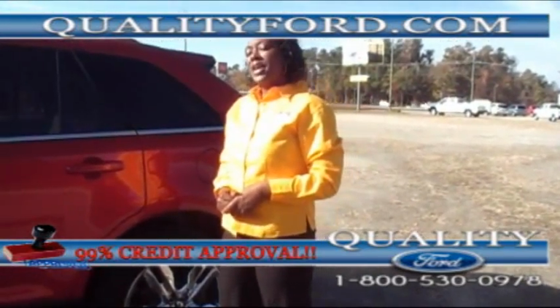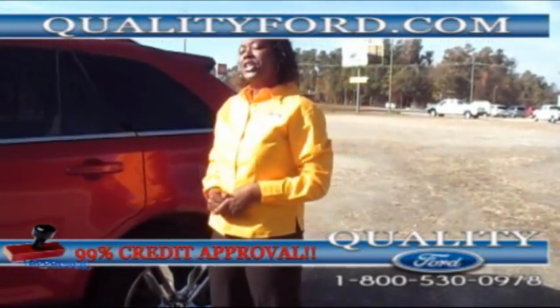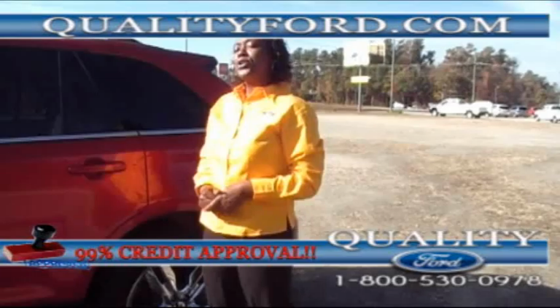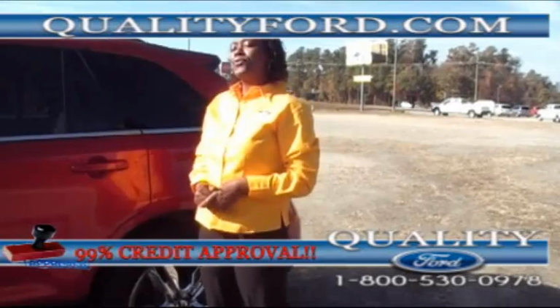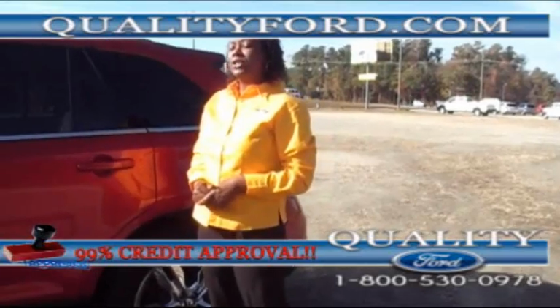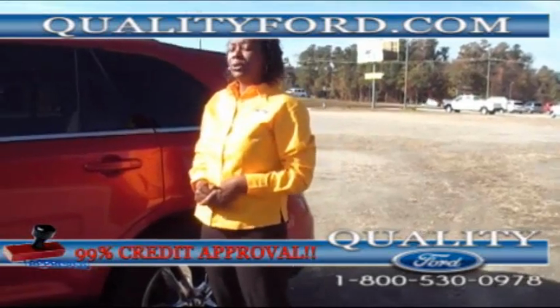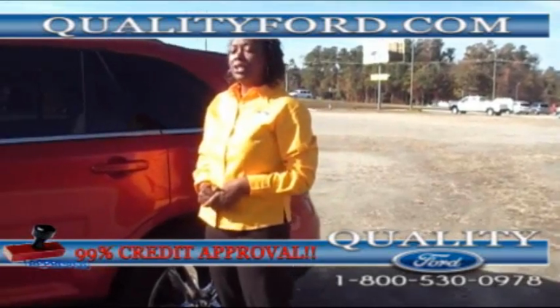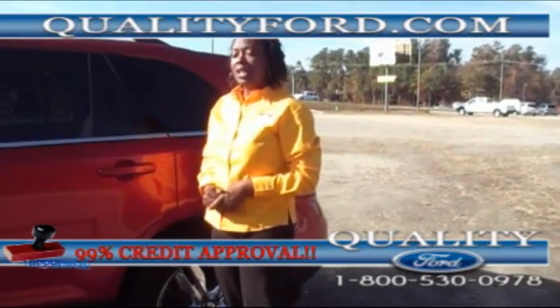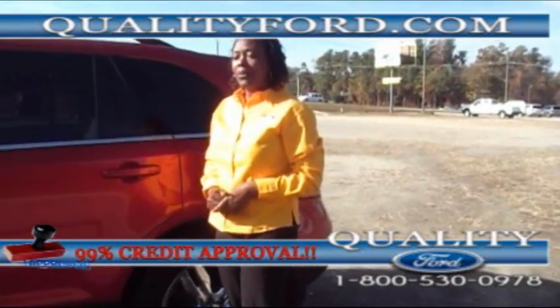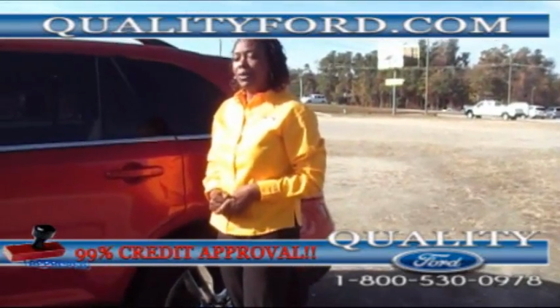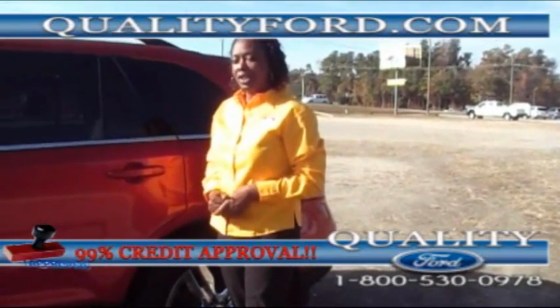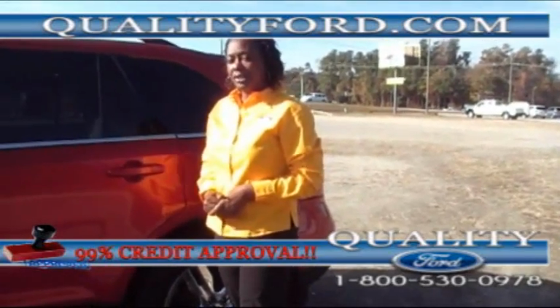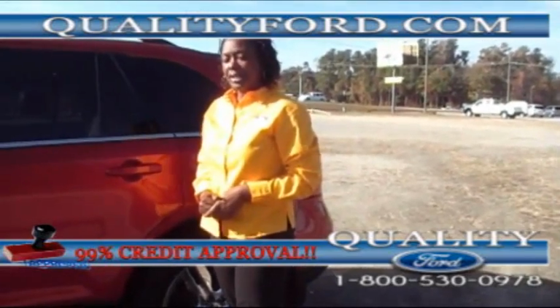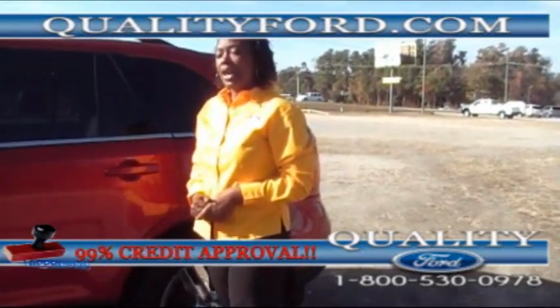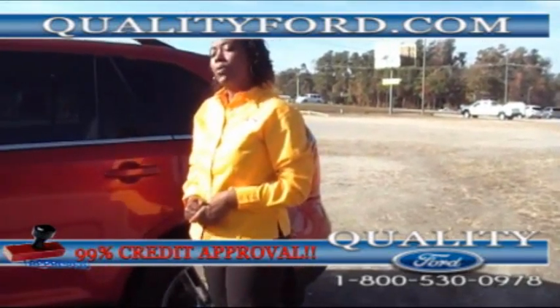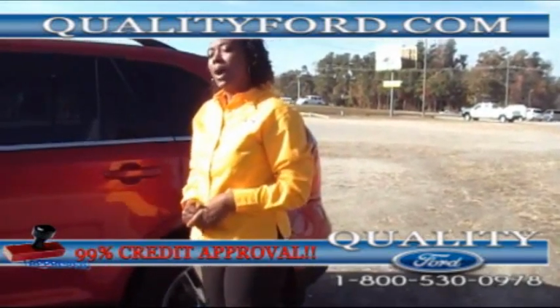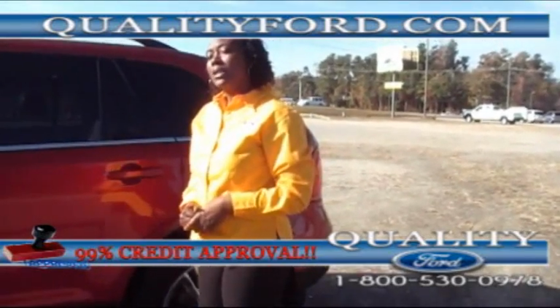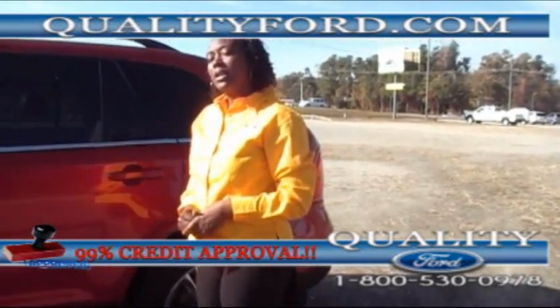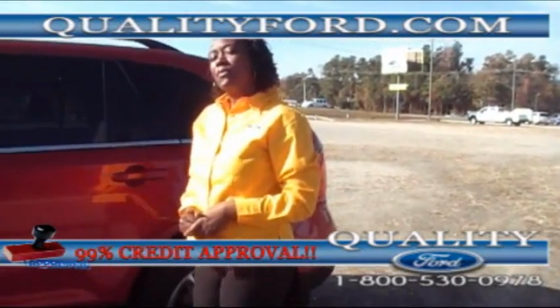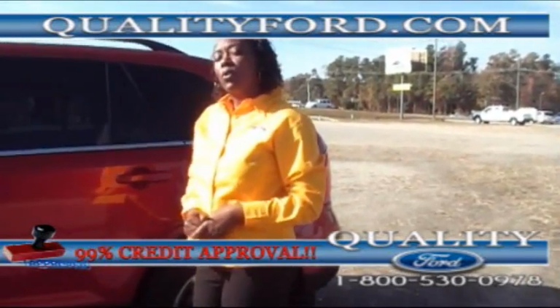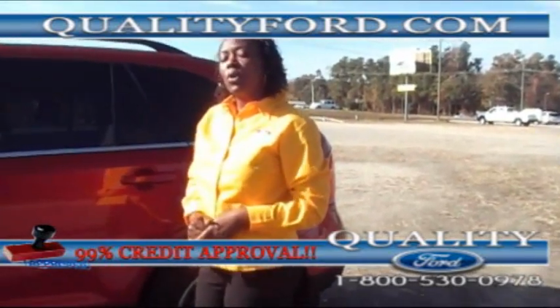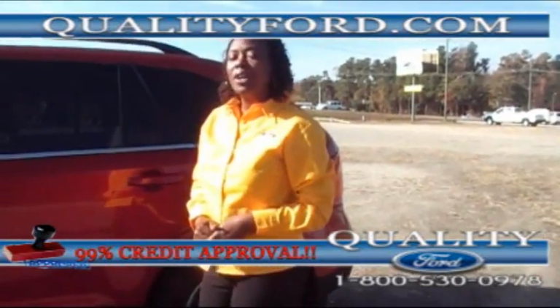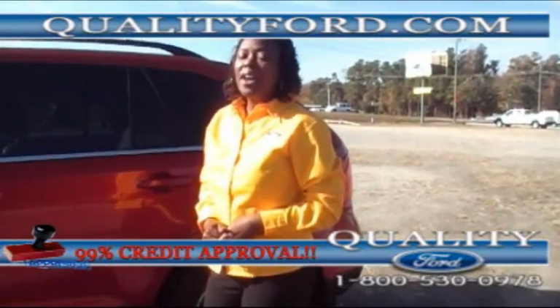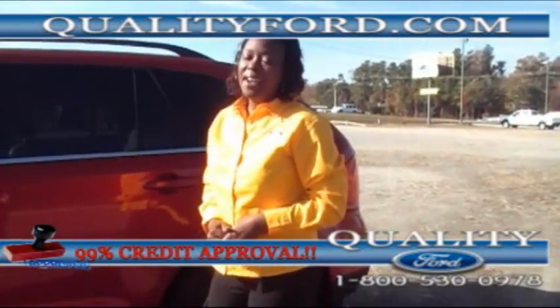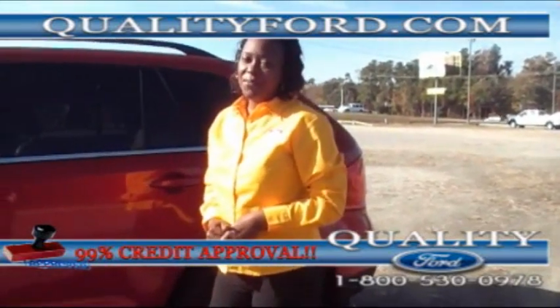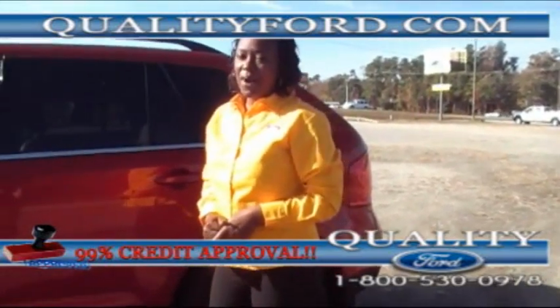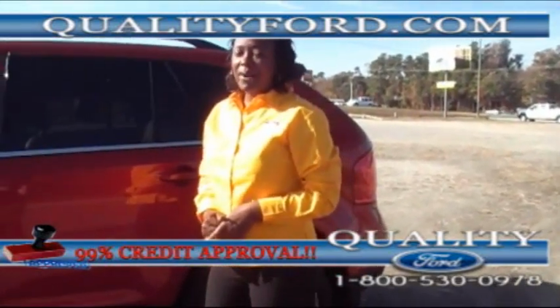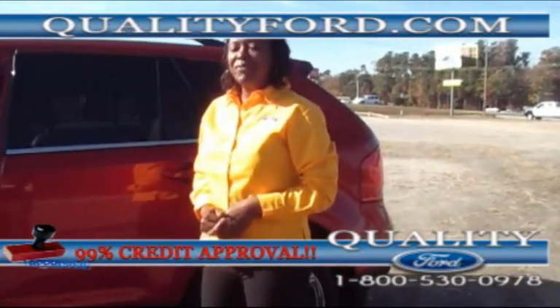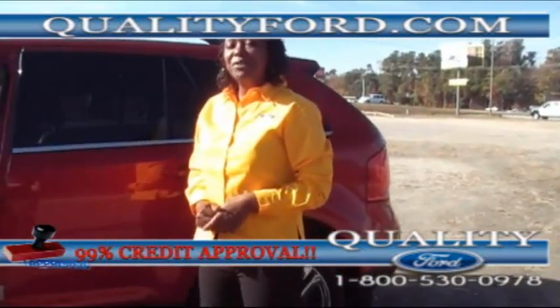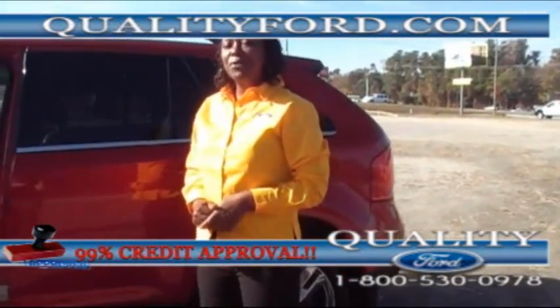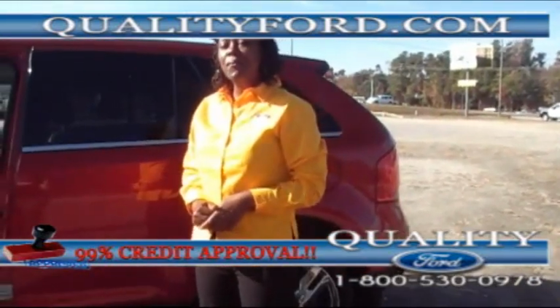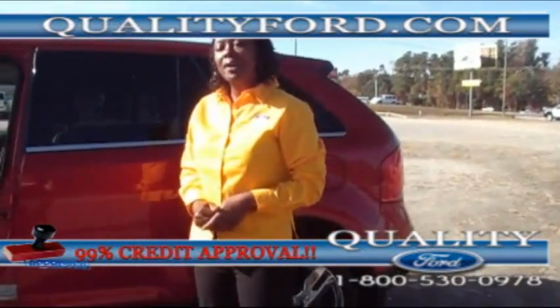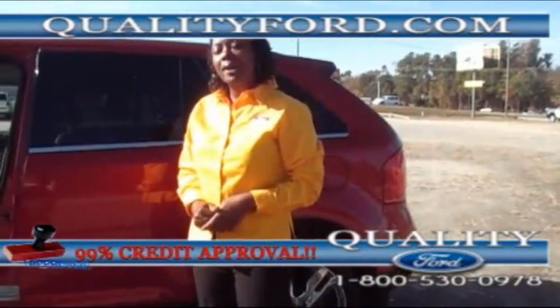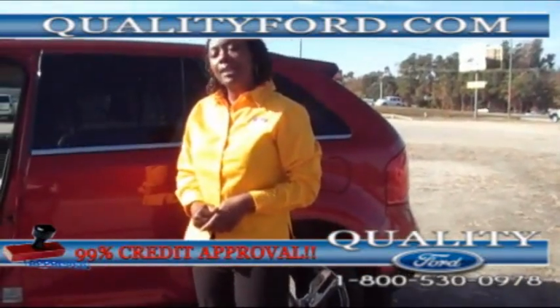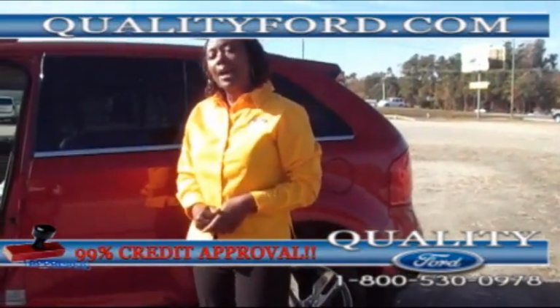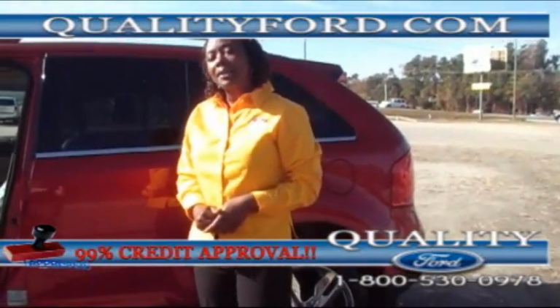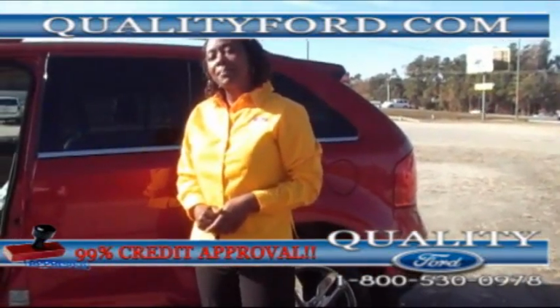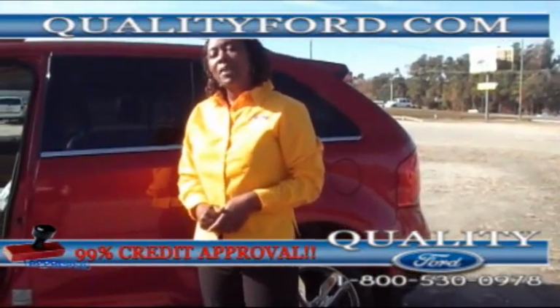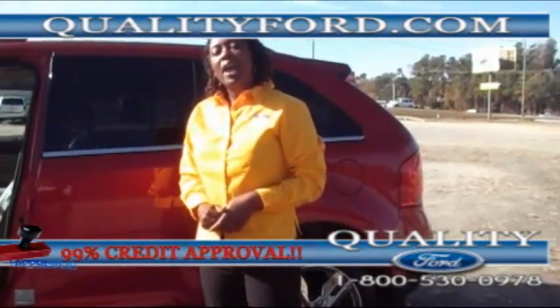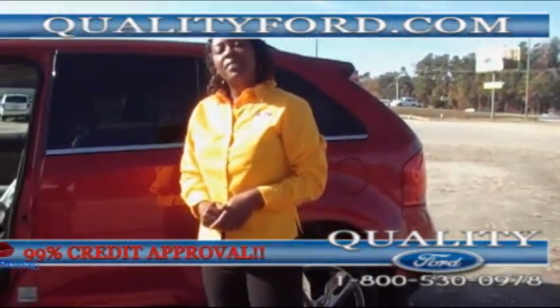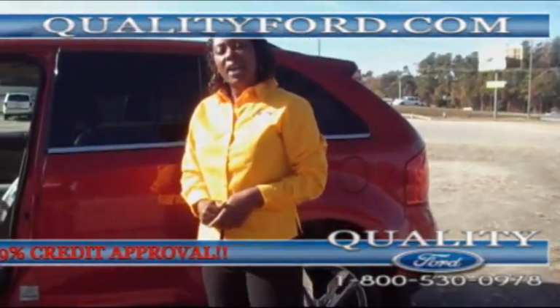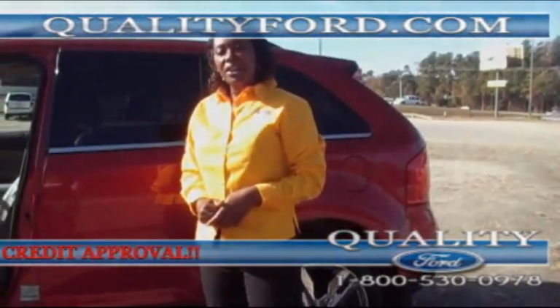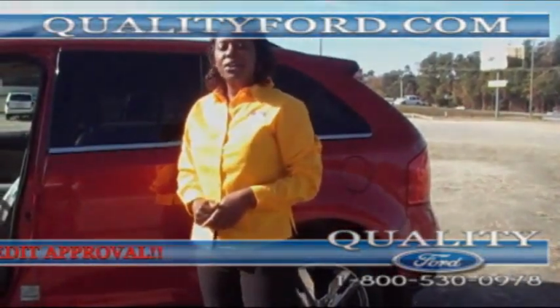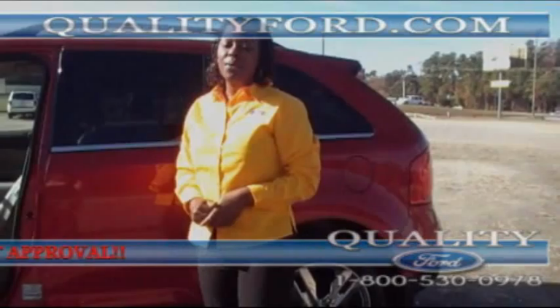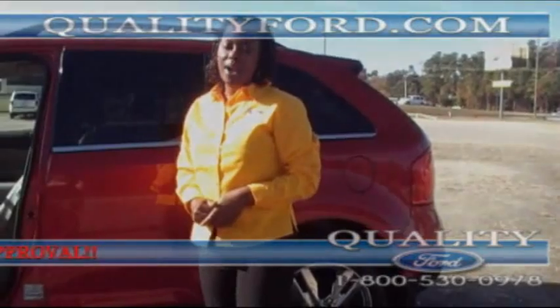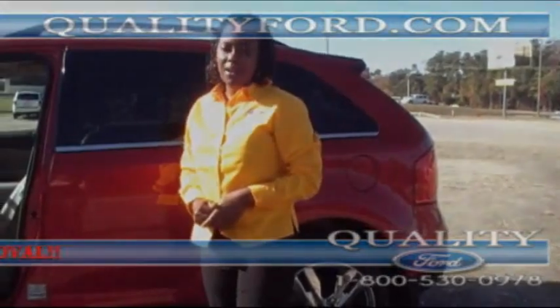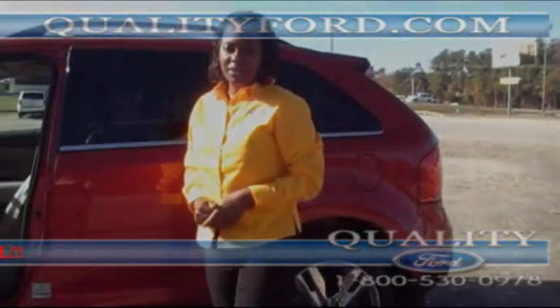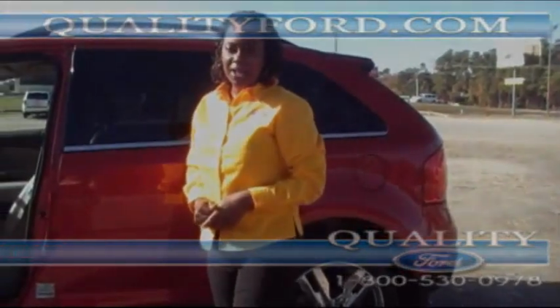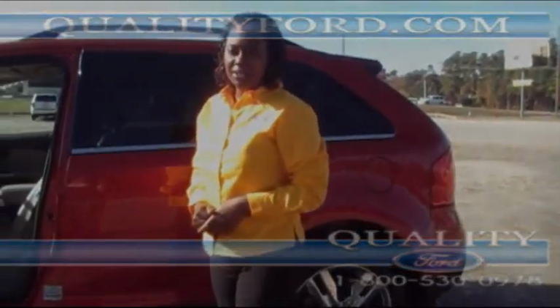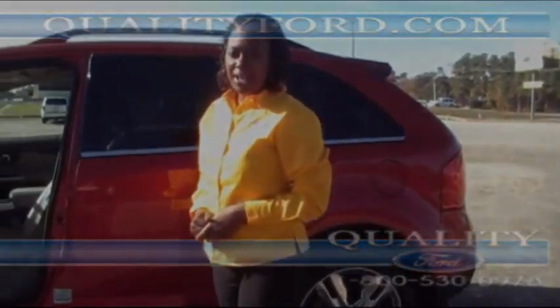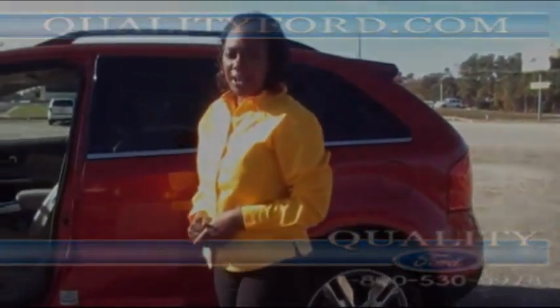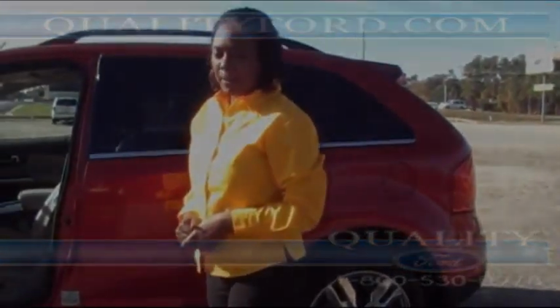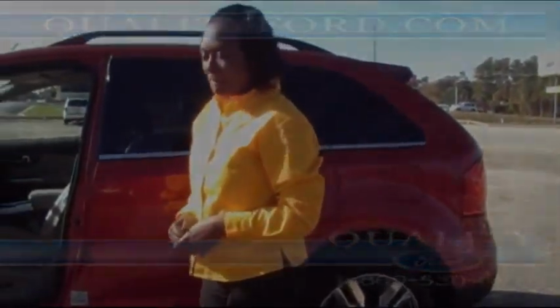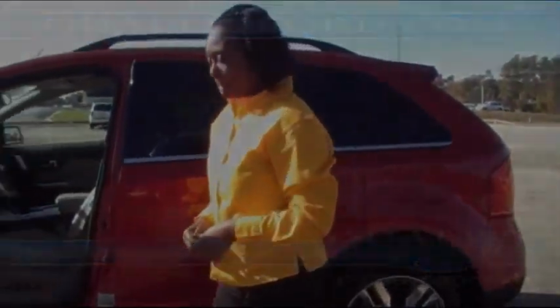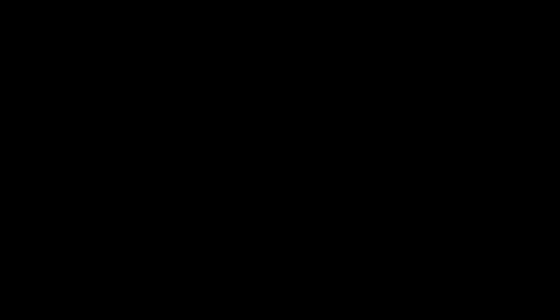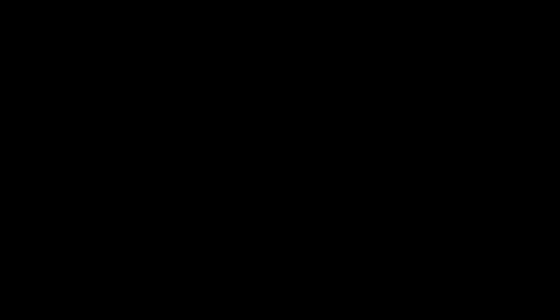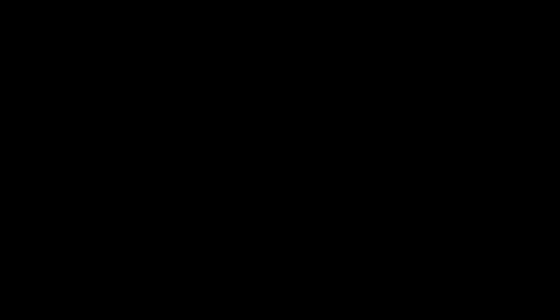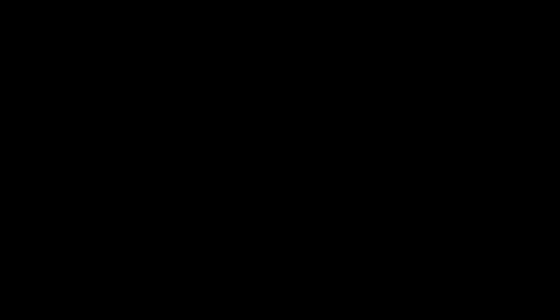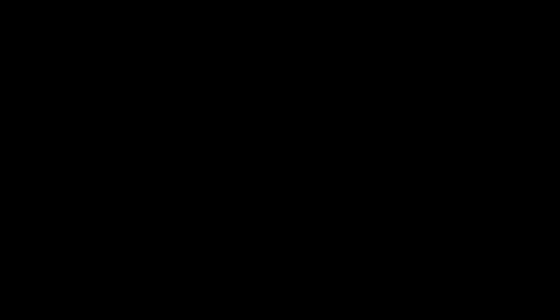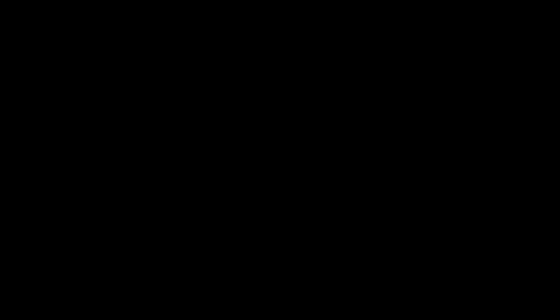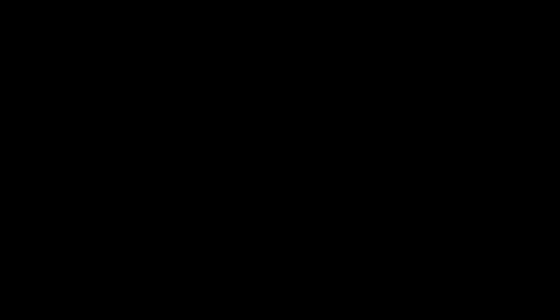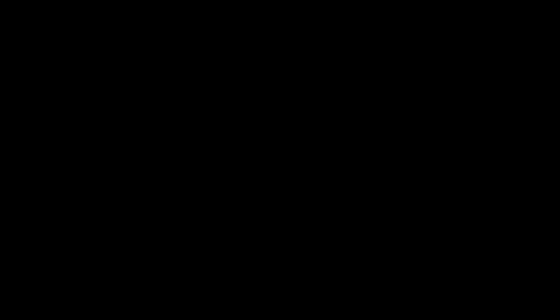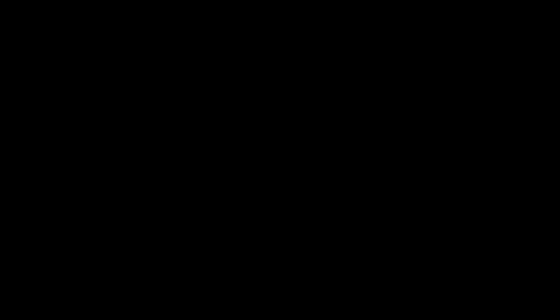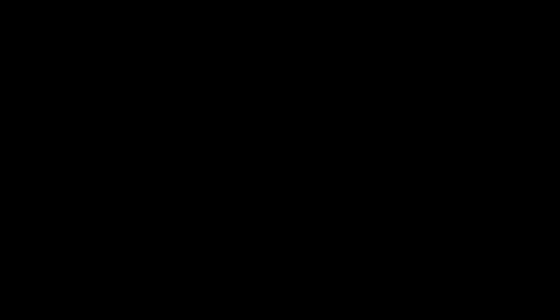Thank you for tuning in with us at Quality Ford in Whiteville, North Carolina. Thank you and have a nice day.